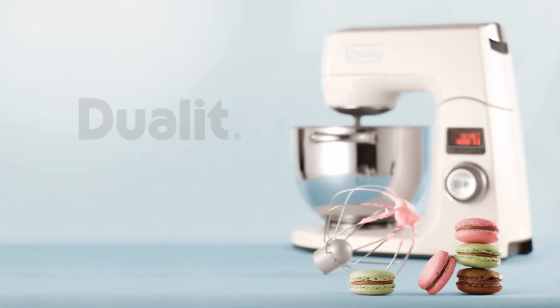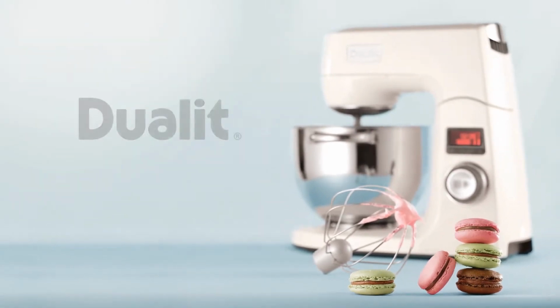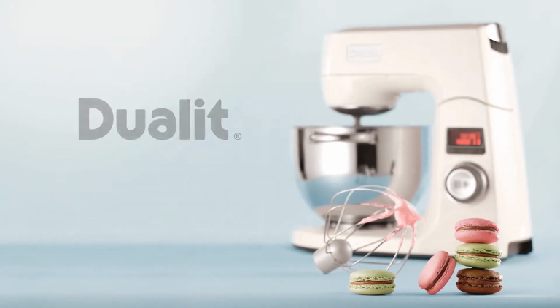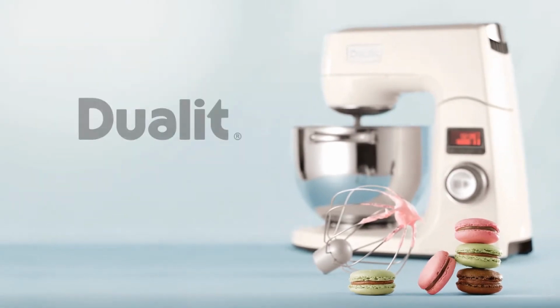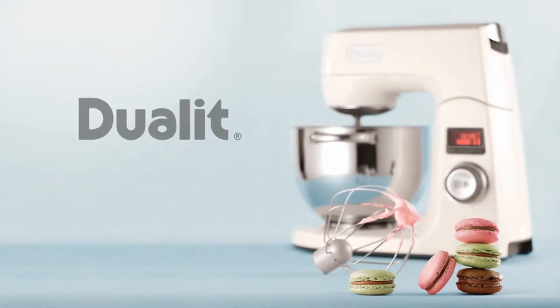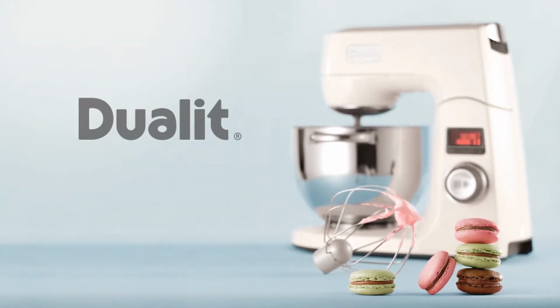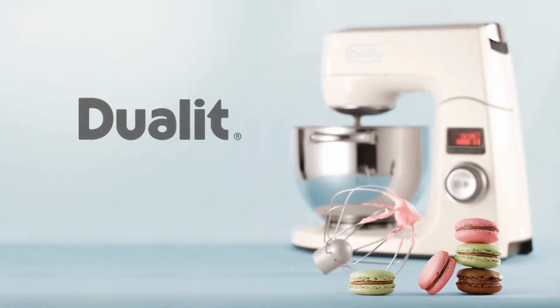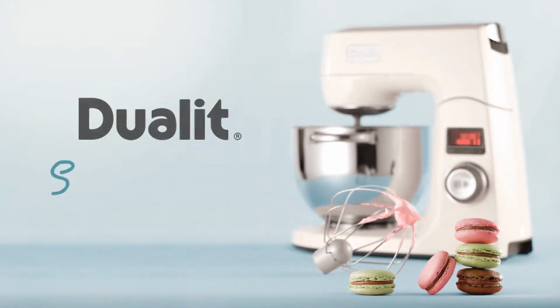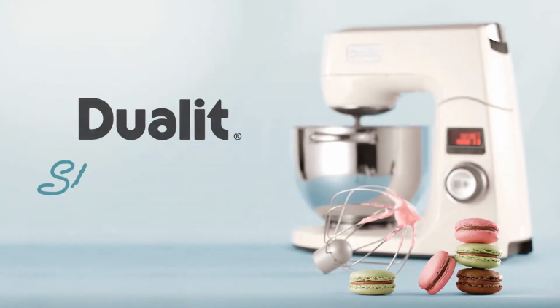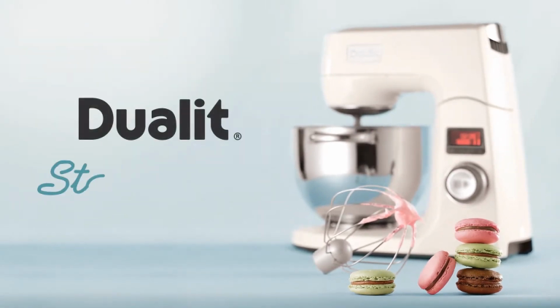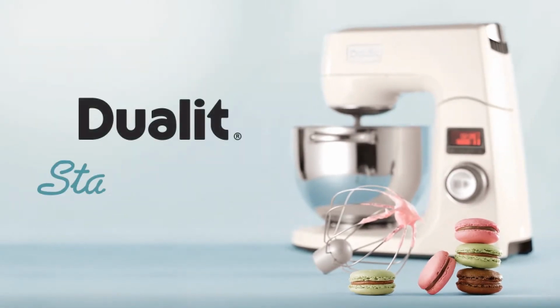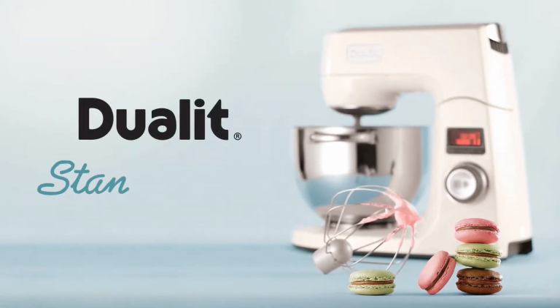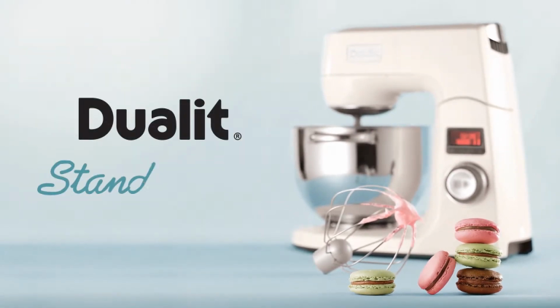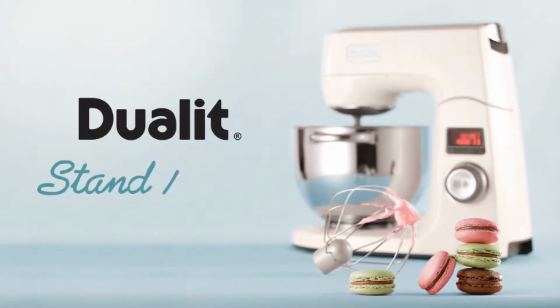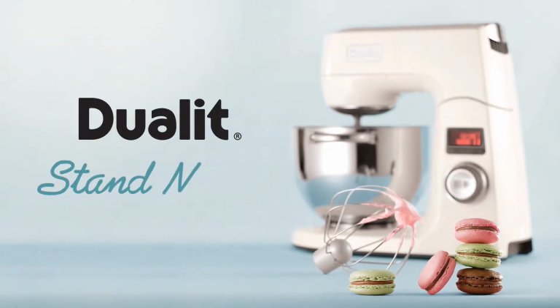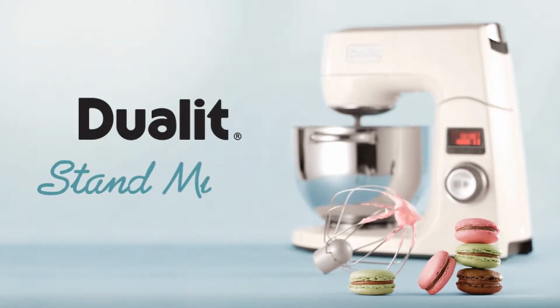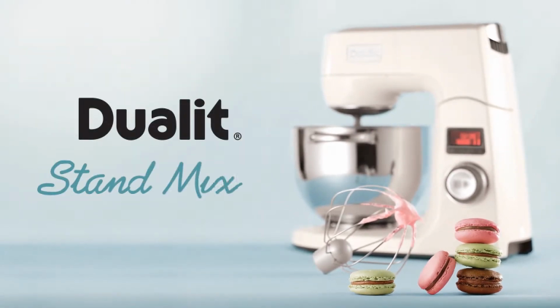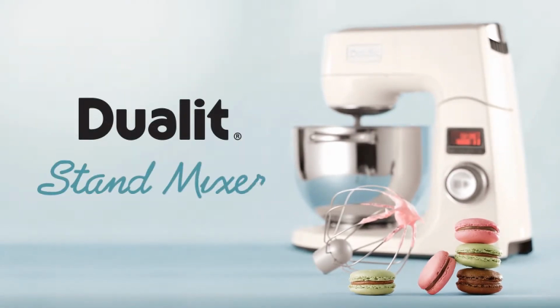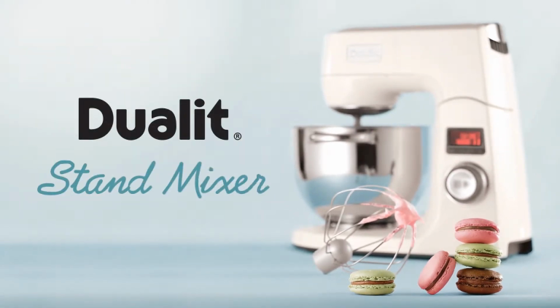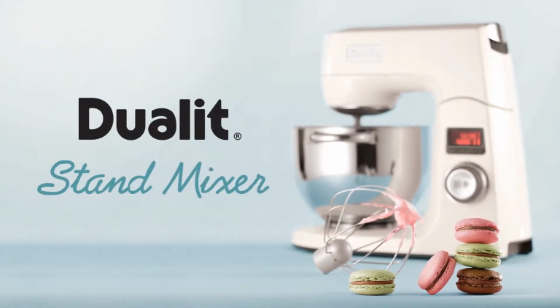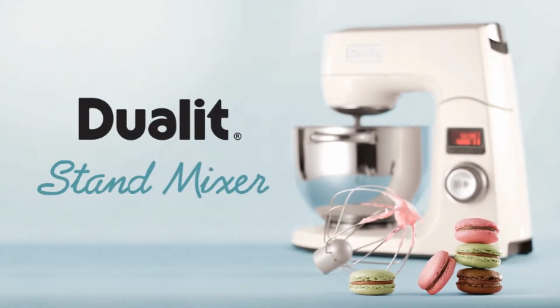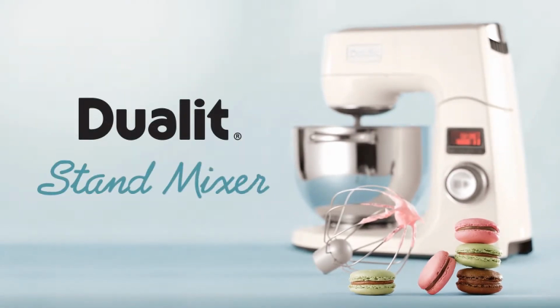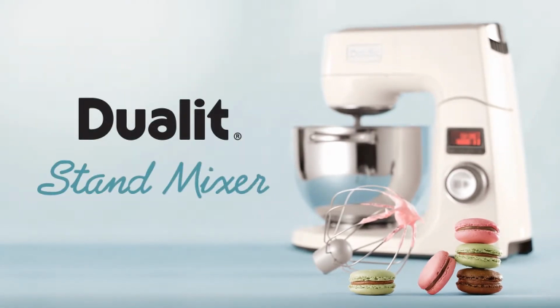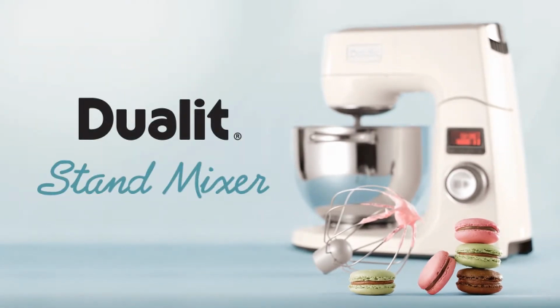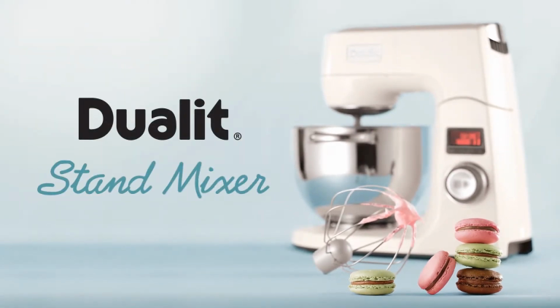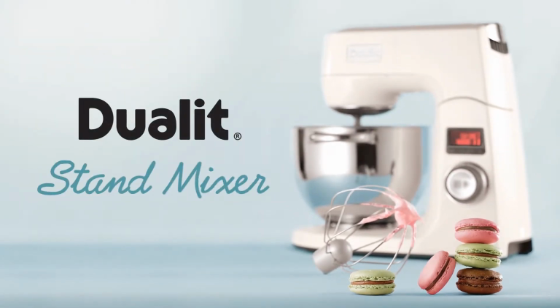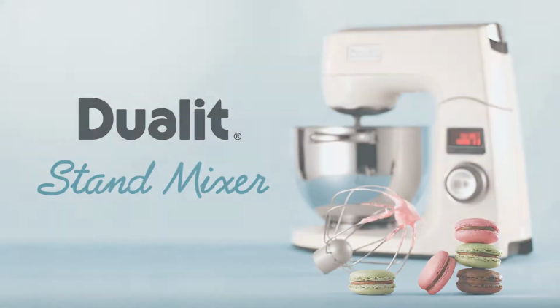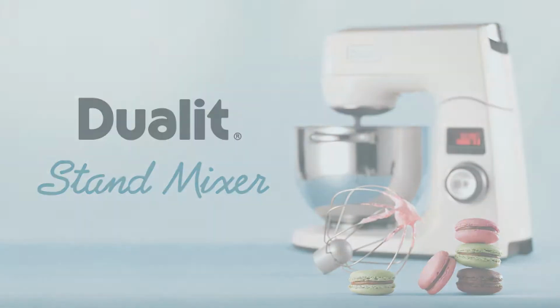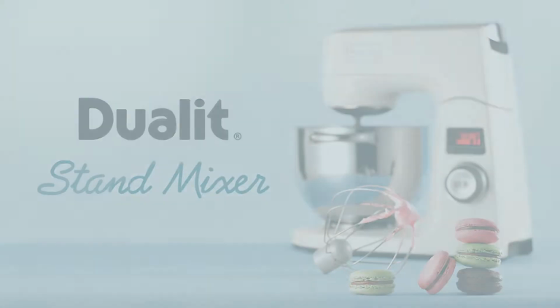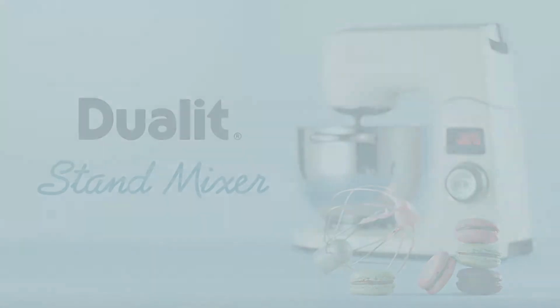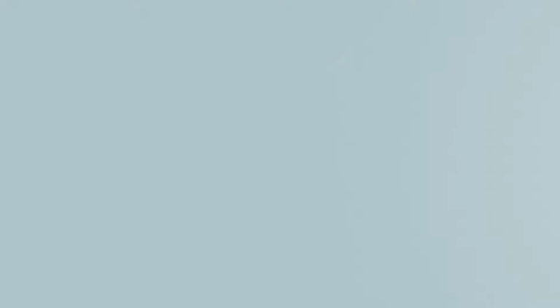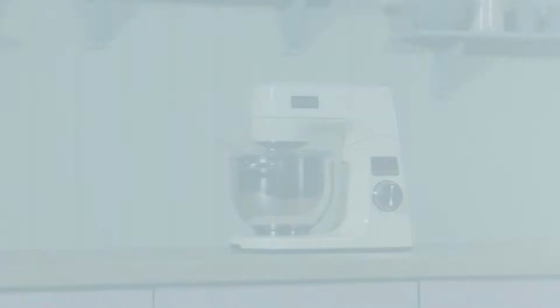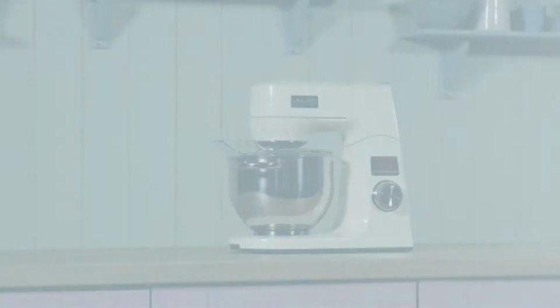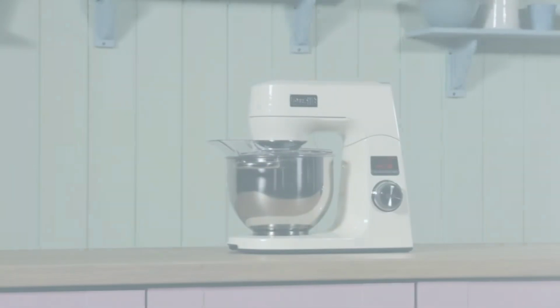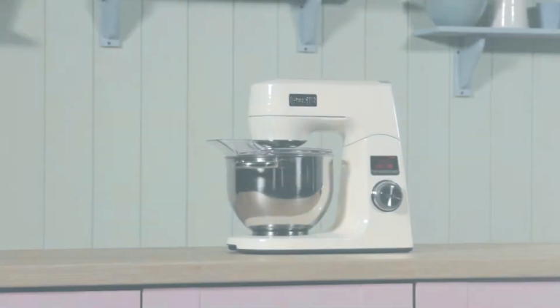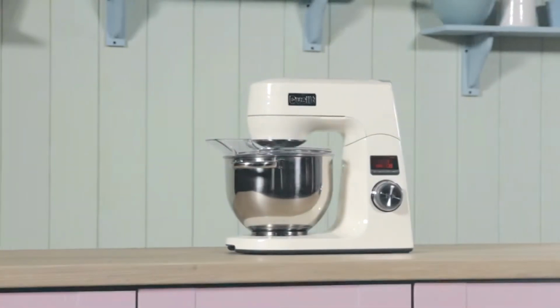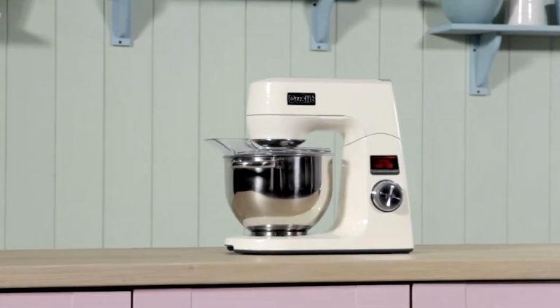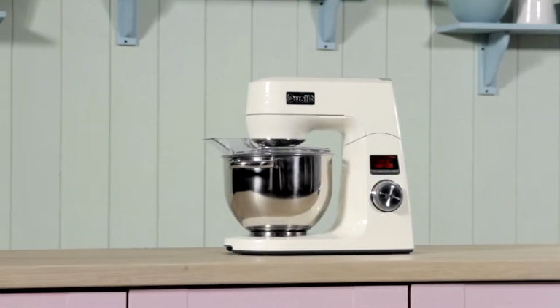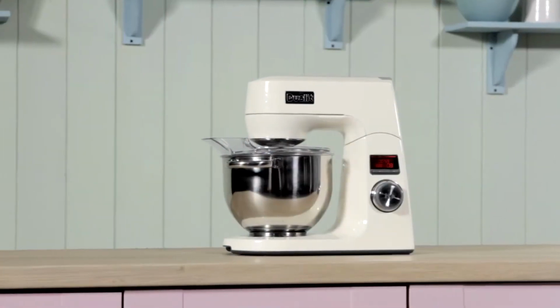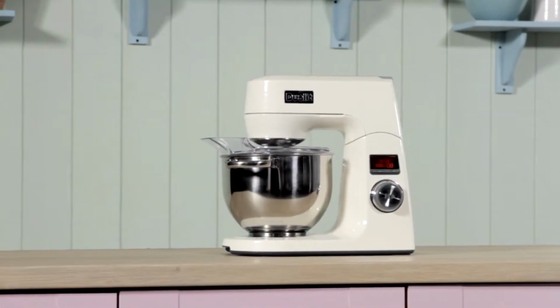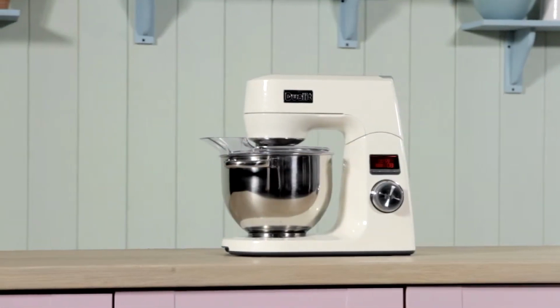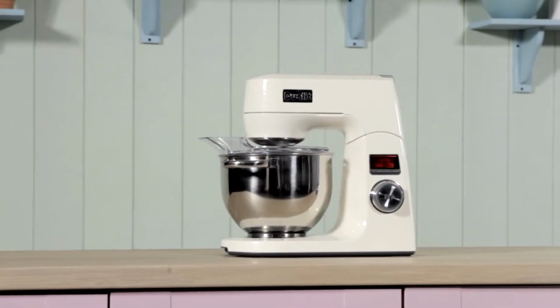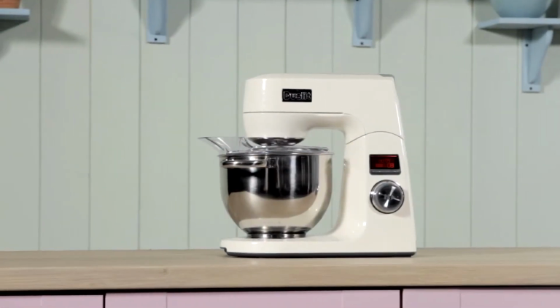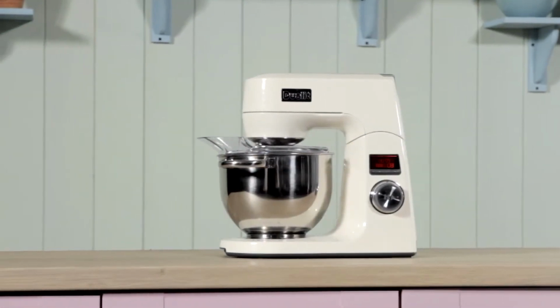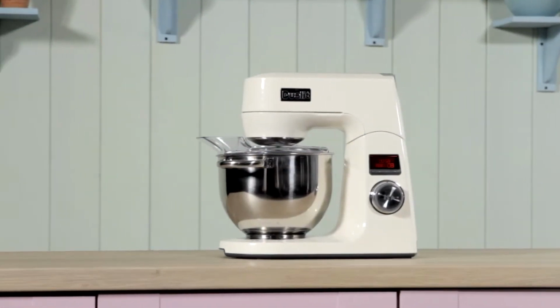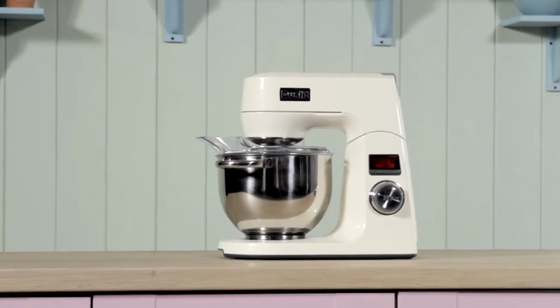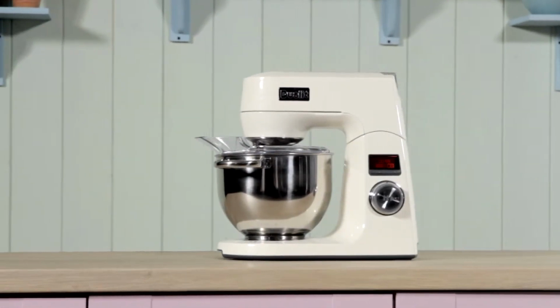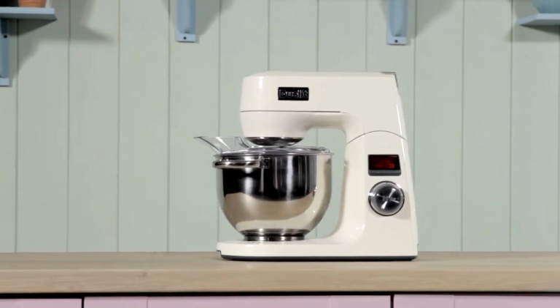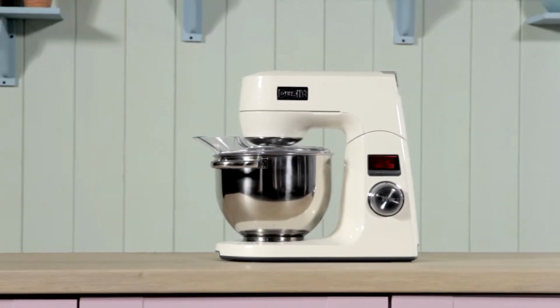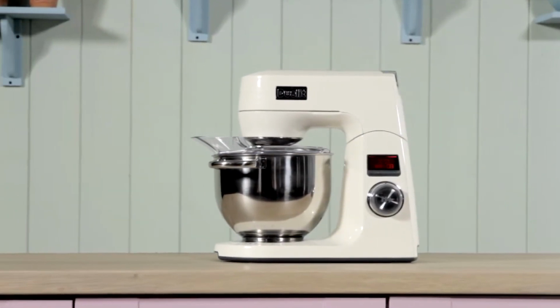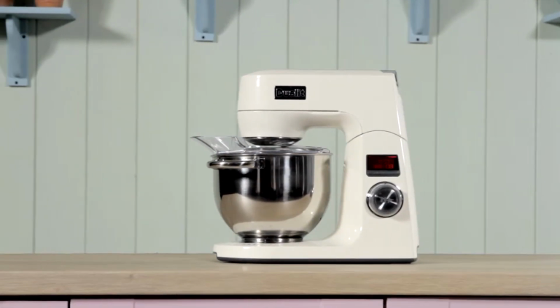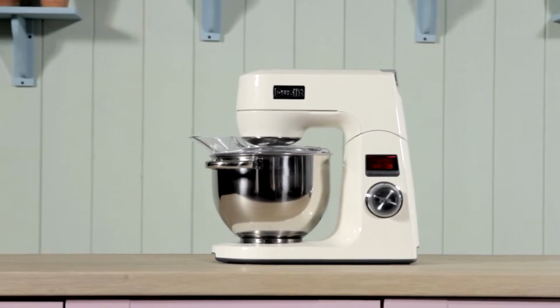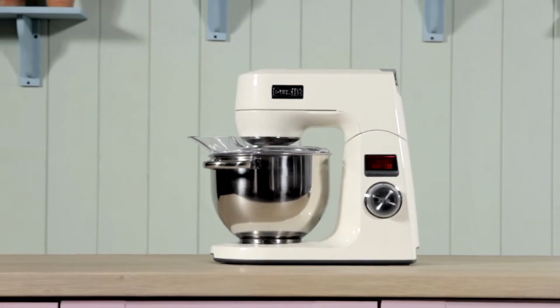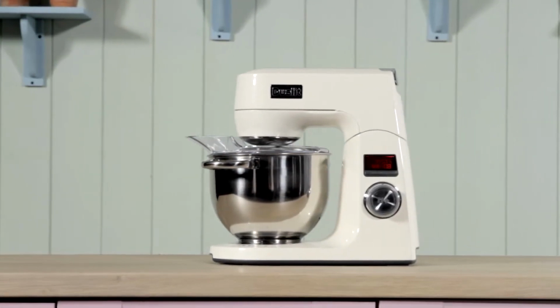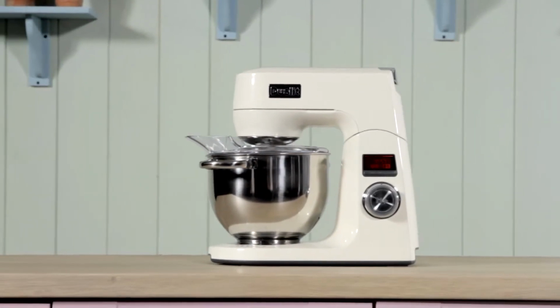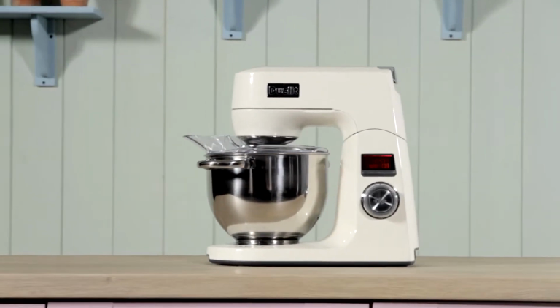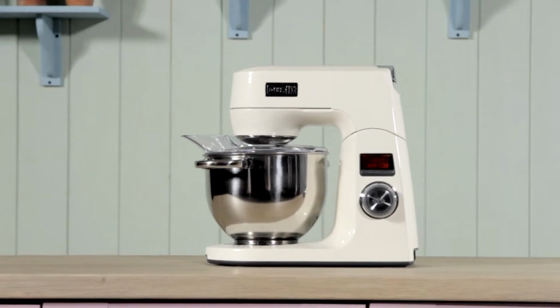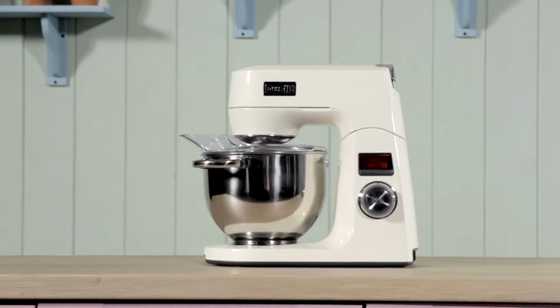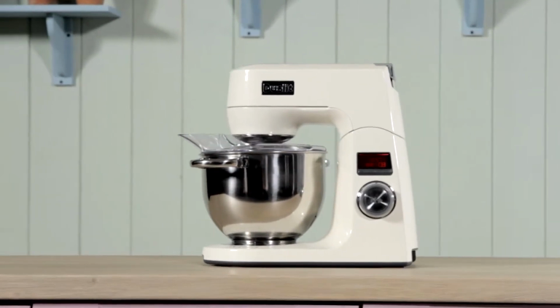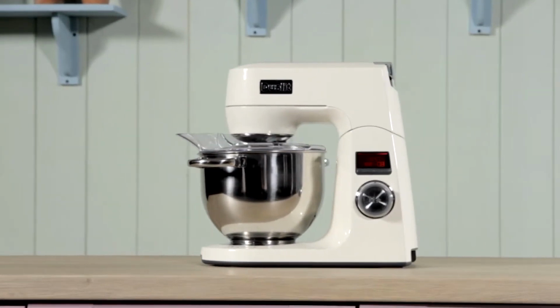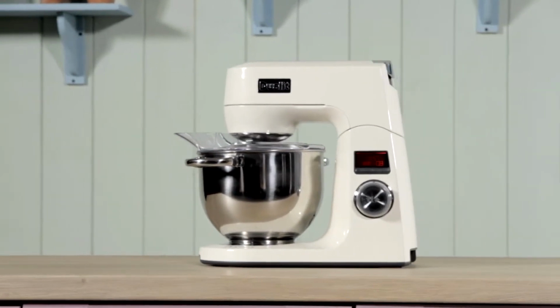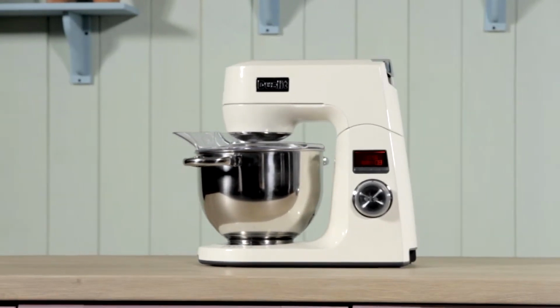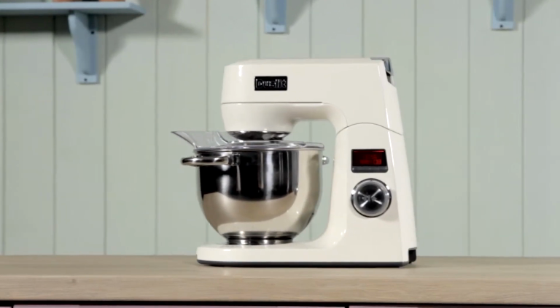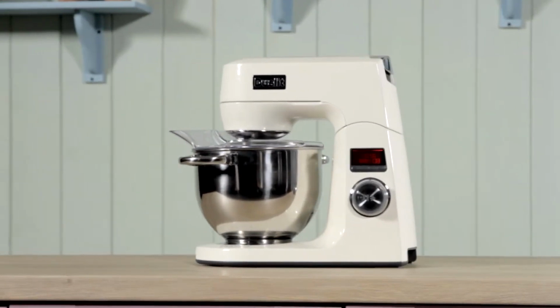Introducing the Dual-Lit Stand Mixer. Create bakery precision at home with timed mixing action.